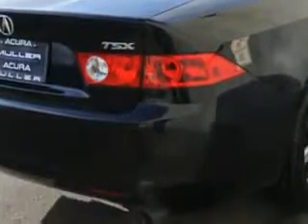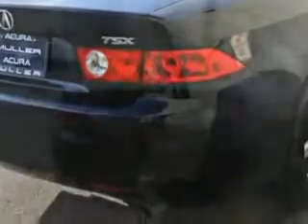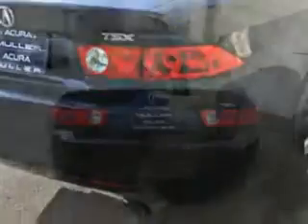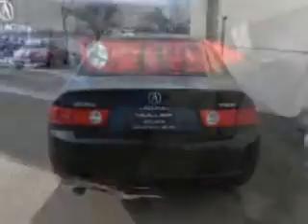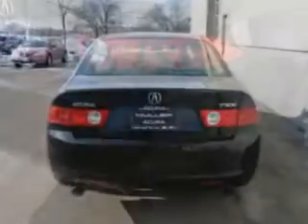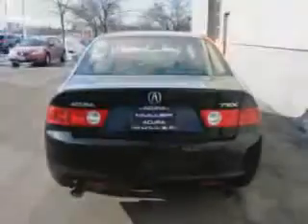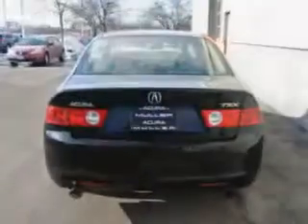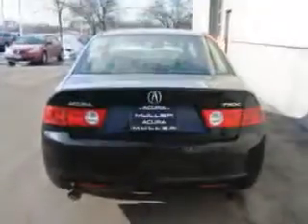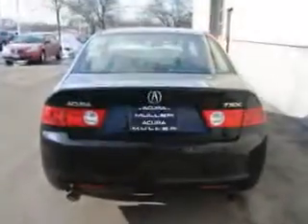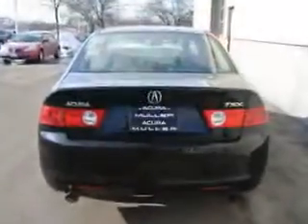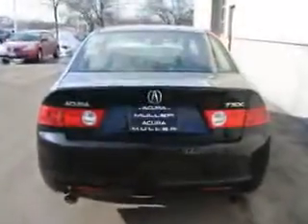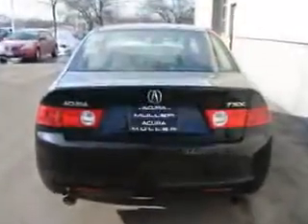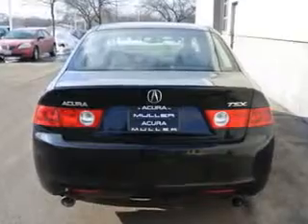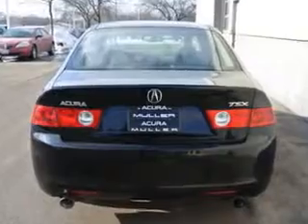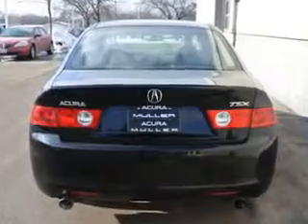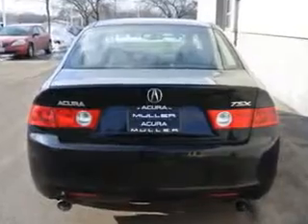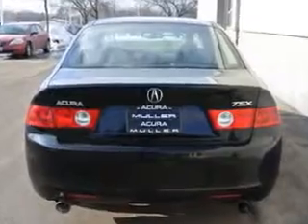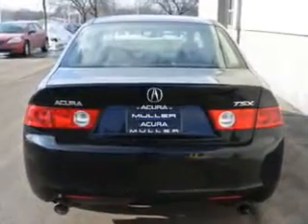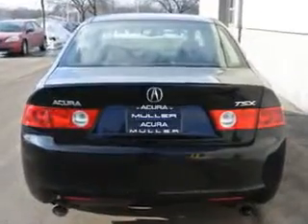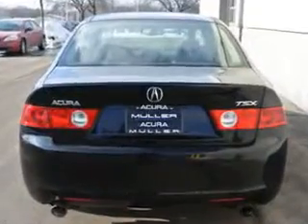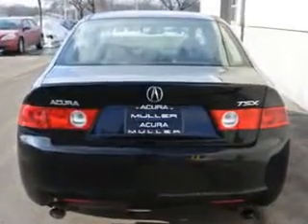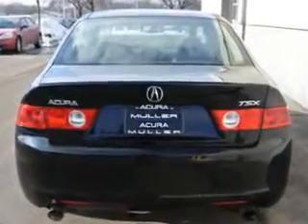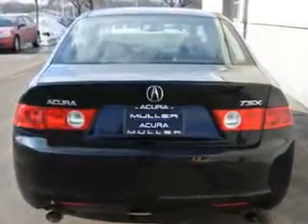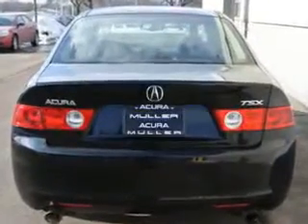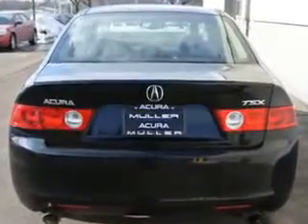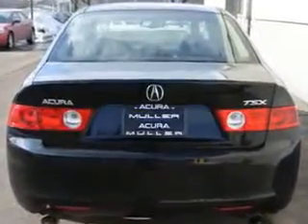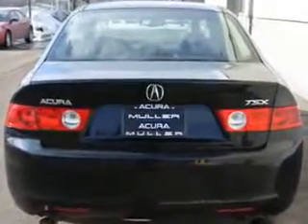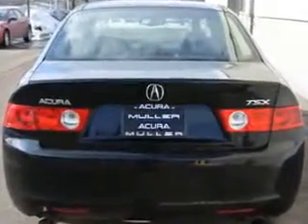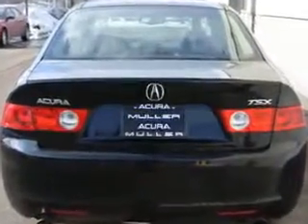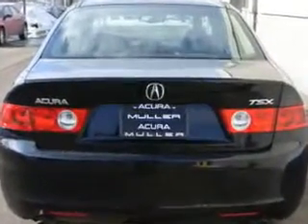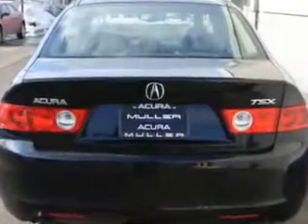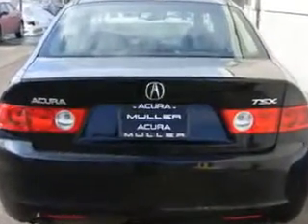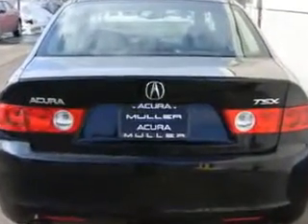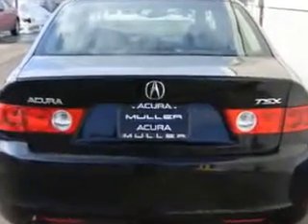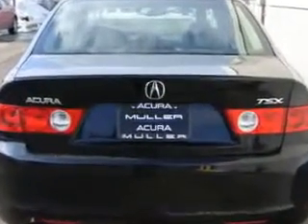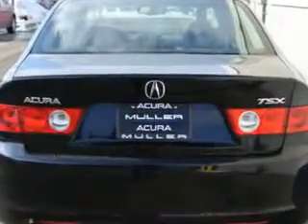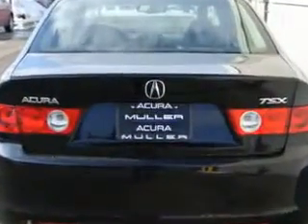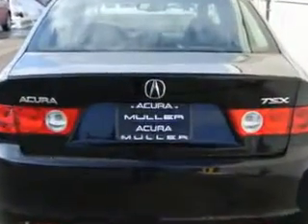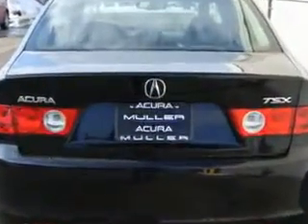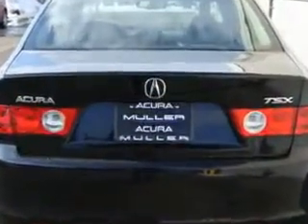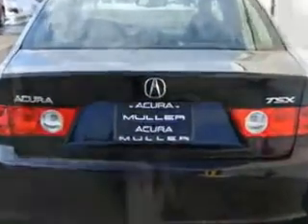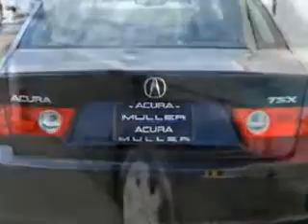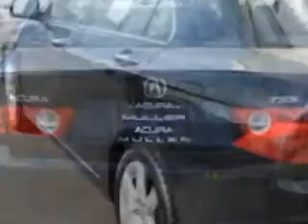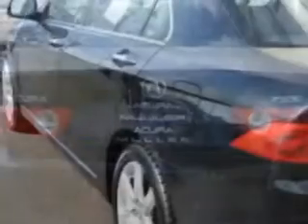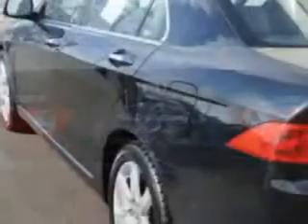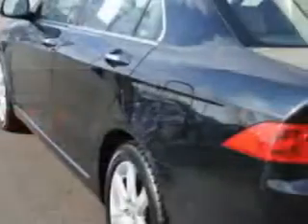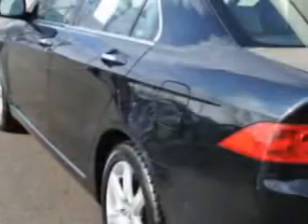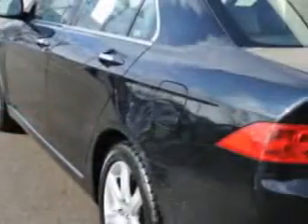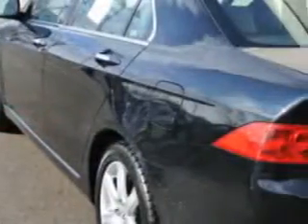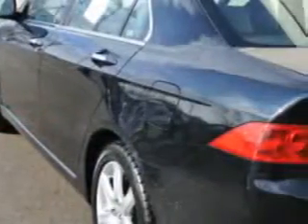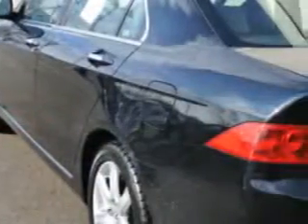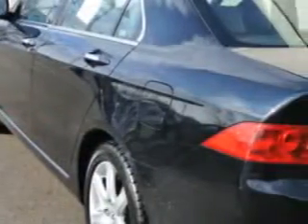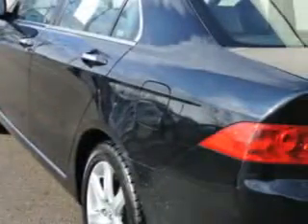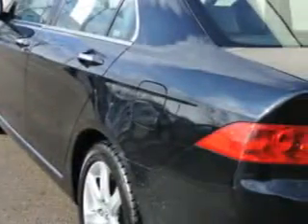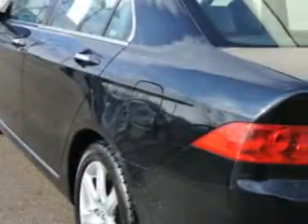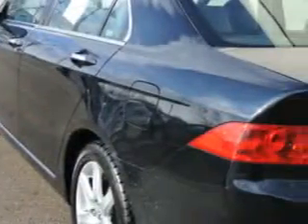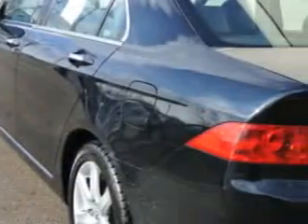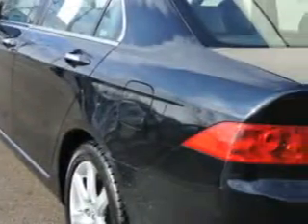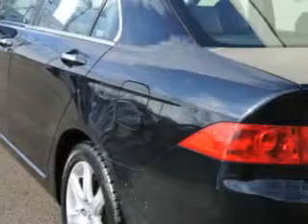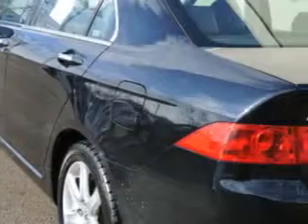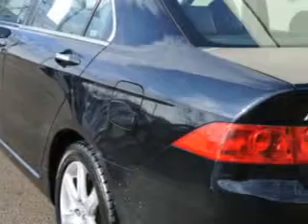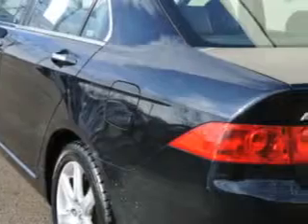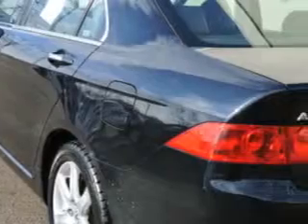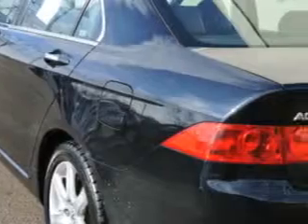Enjoy heated front seats, a tachometer, xenon headlights, and a security anti-theft alarm system.